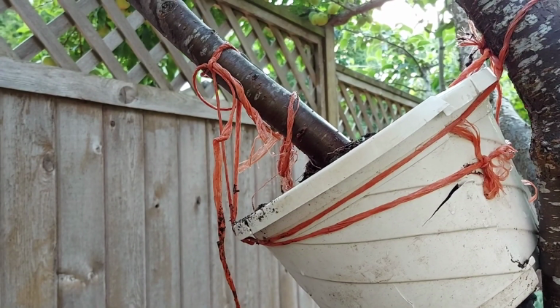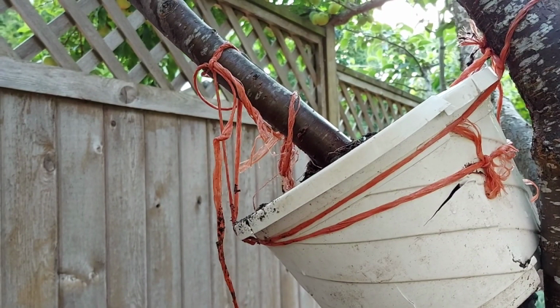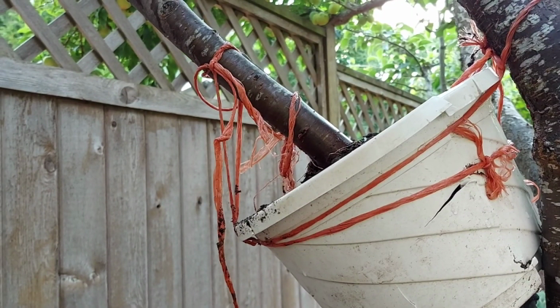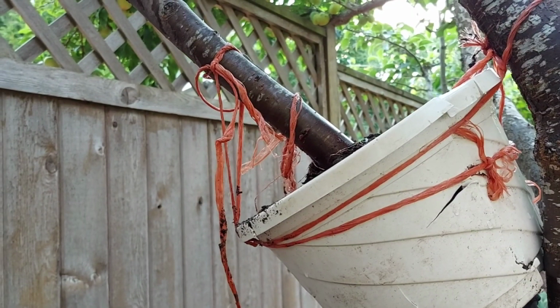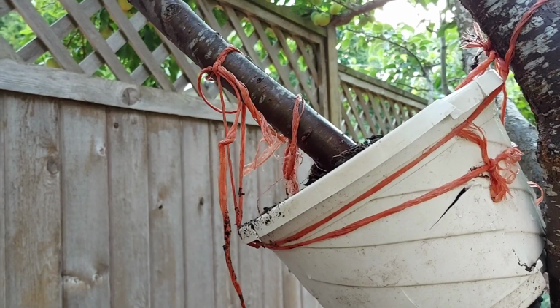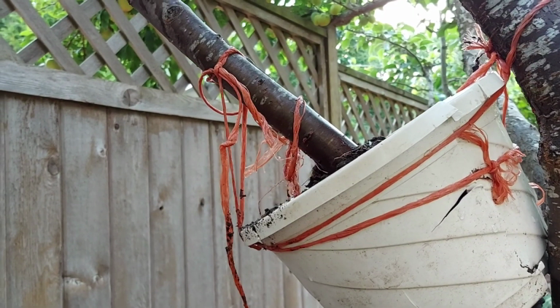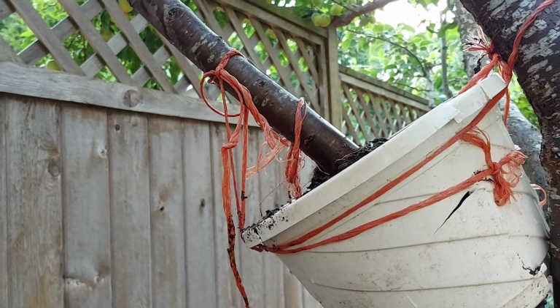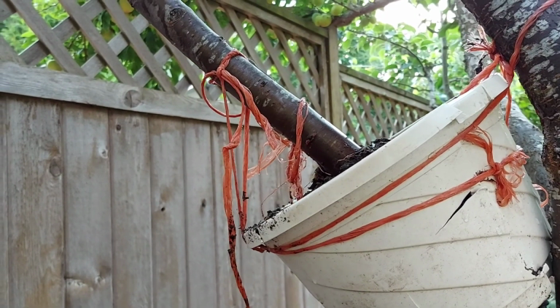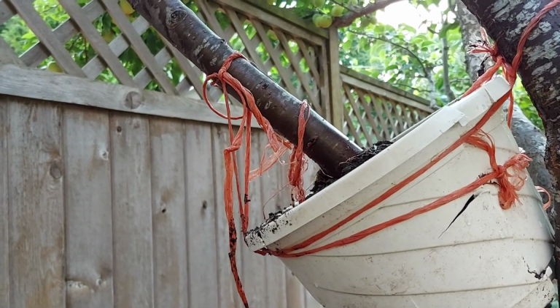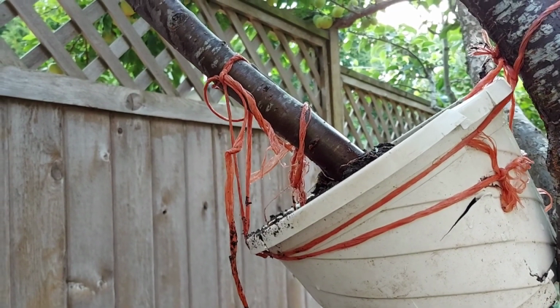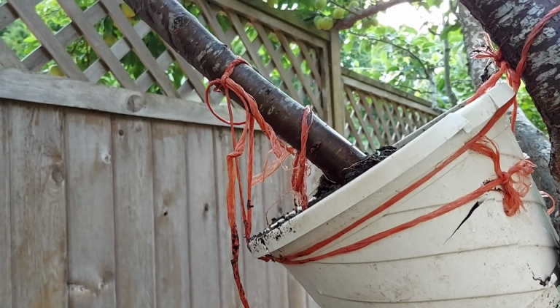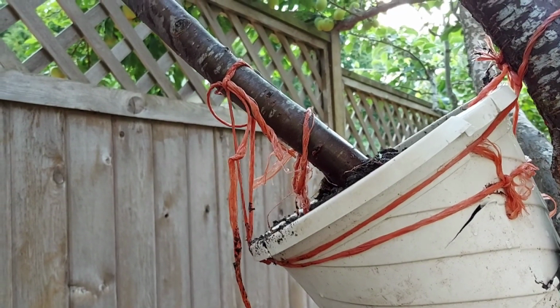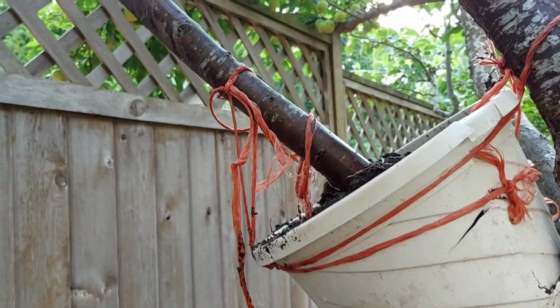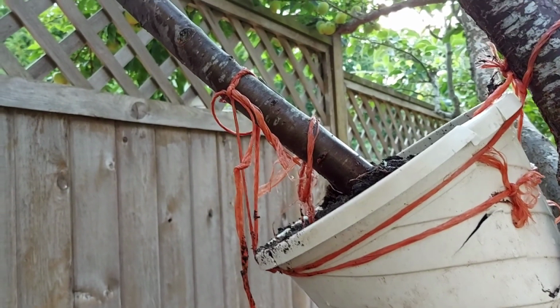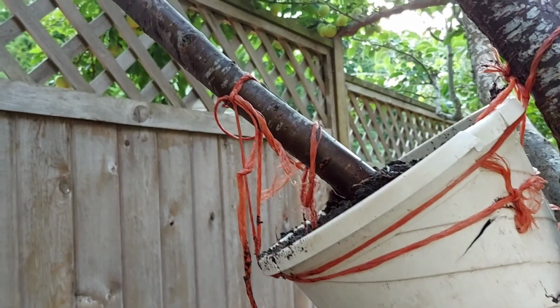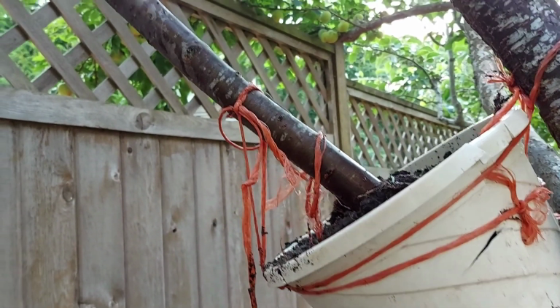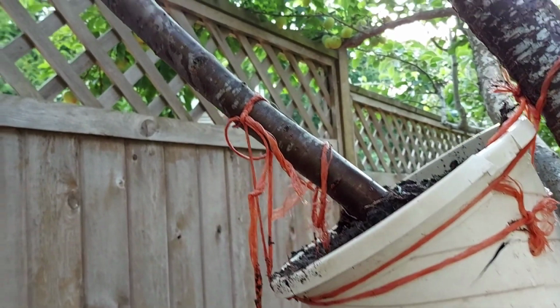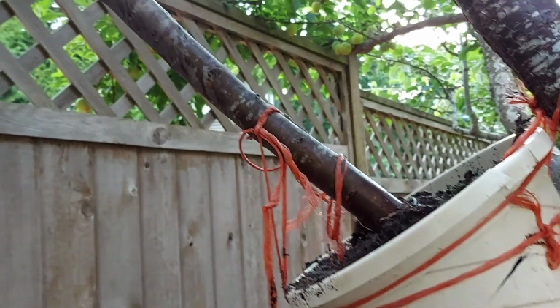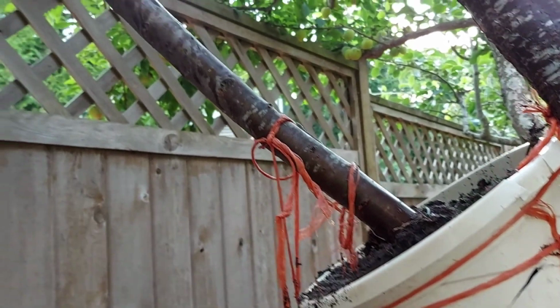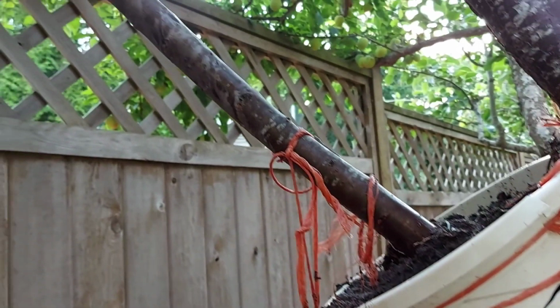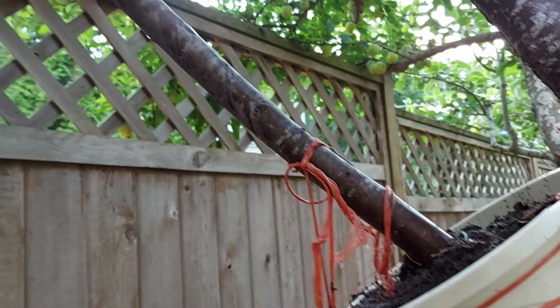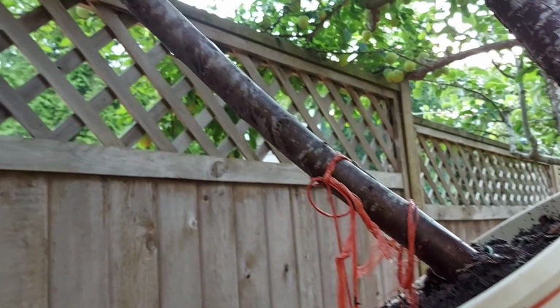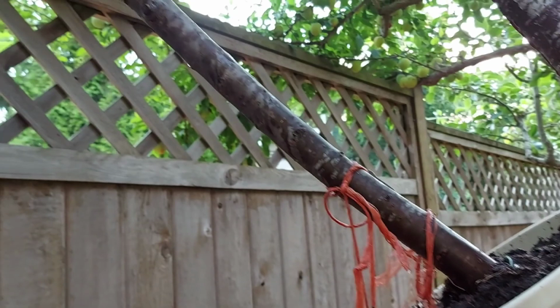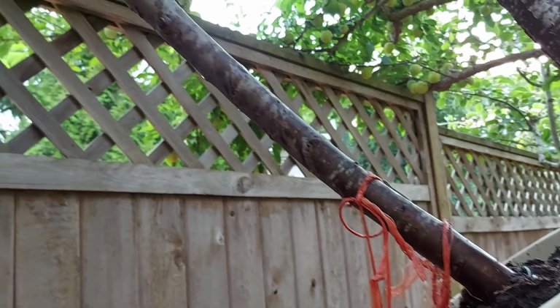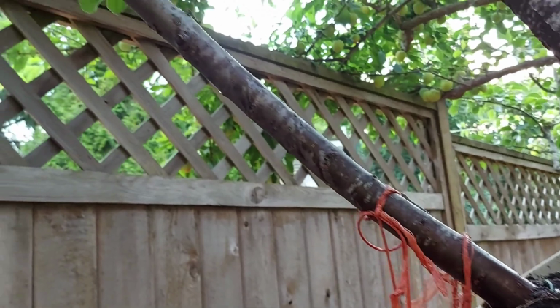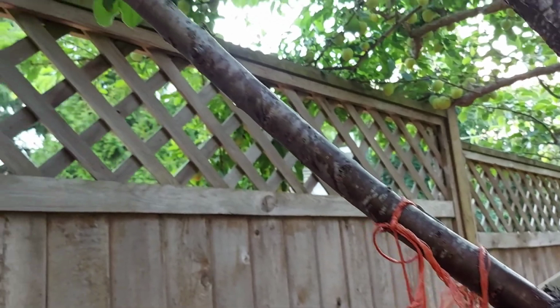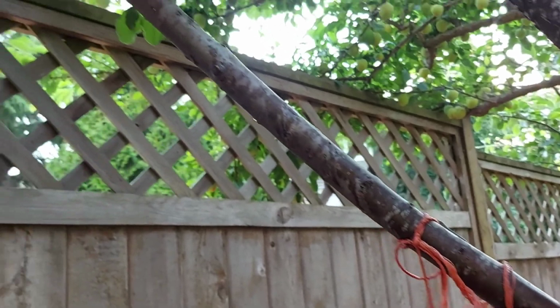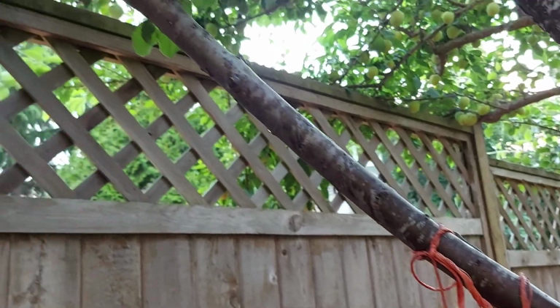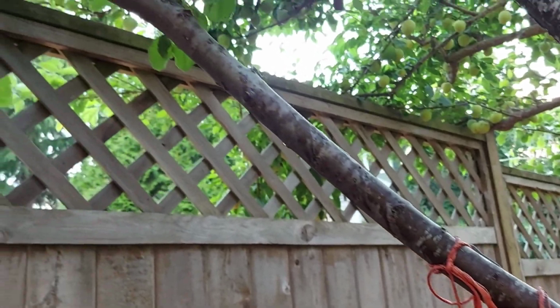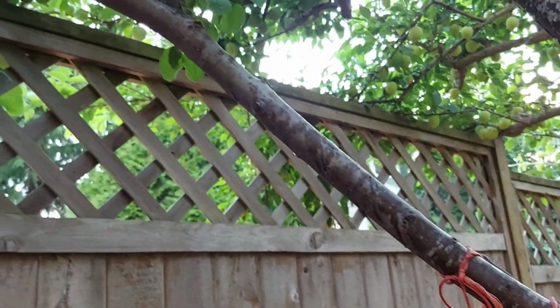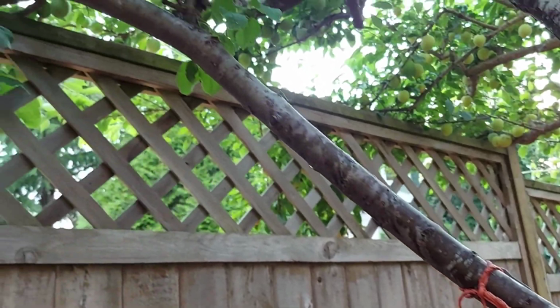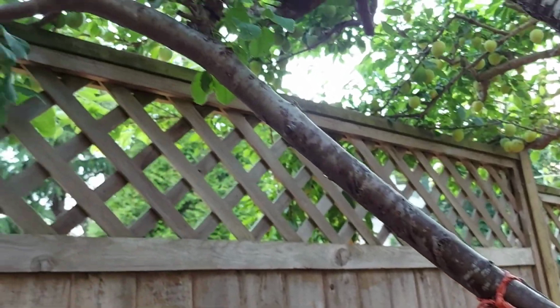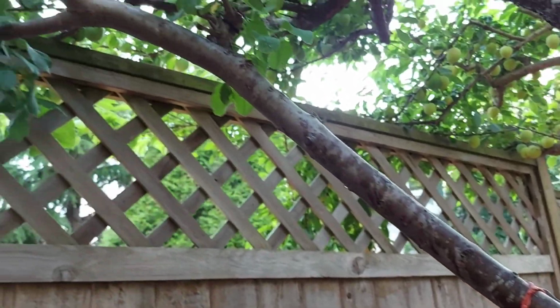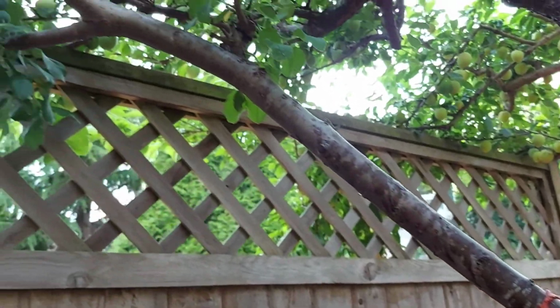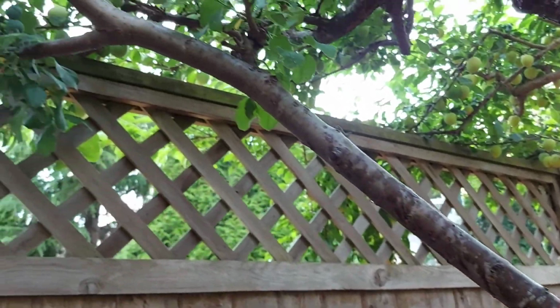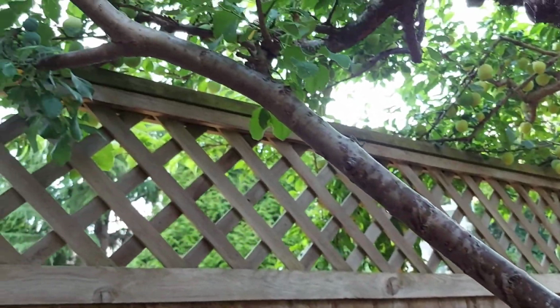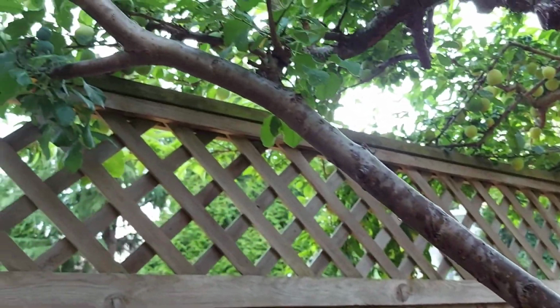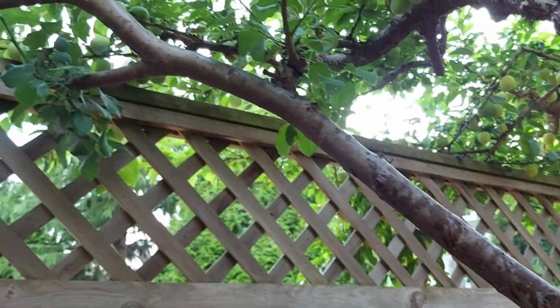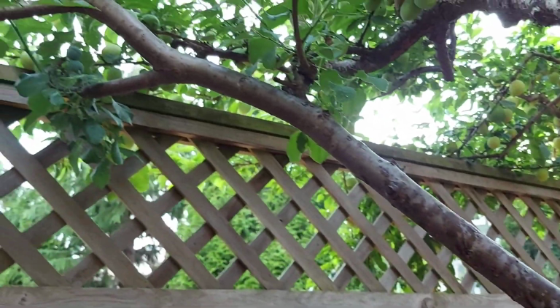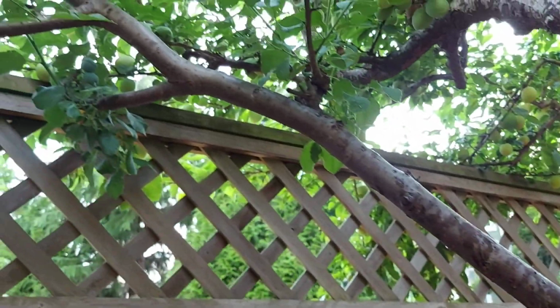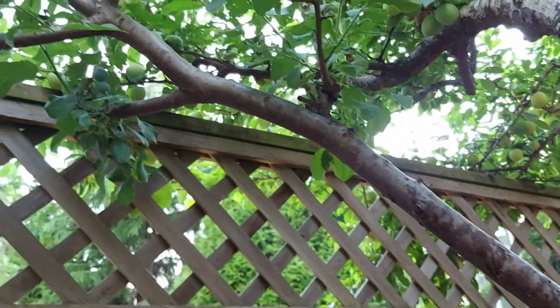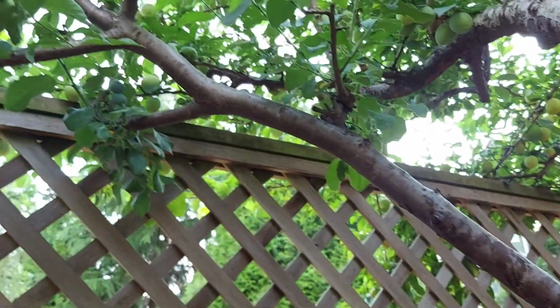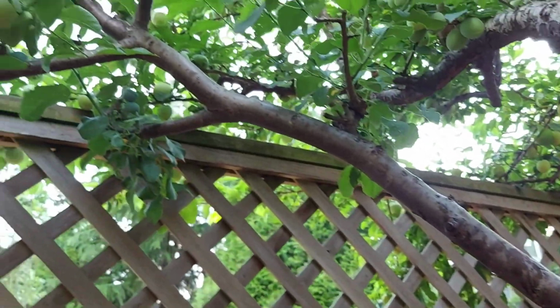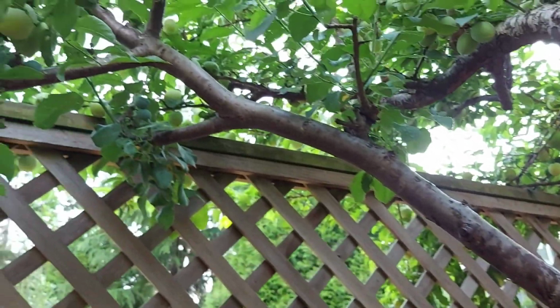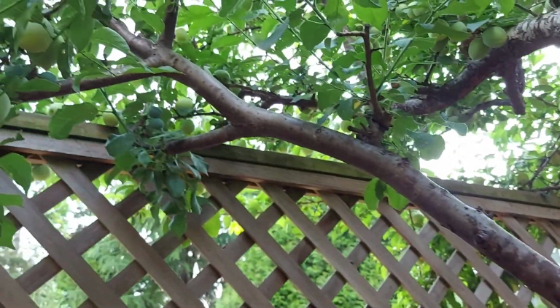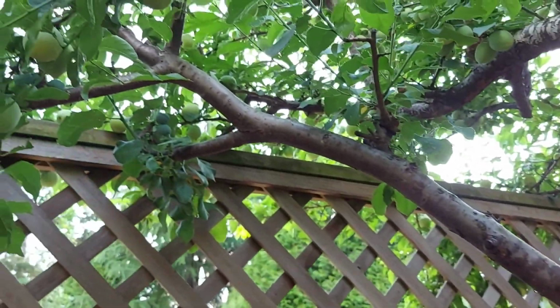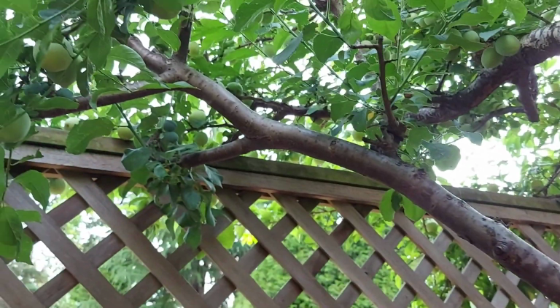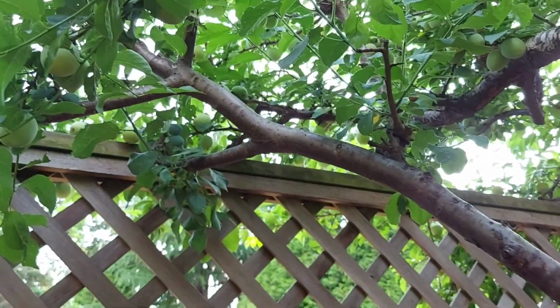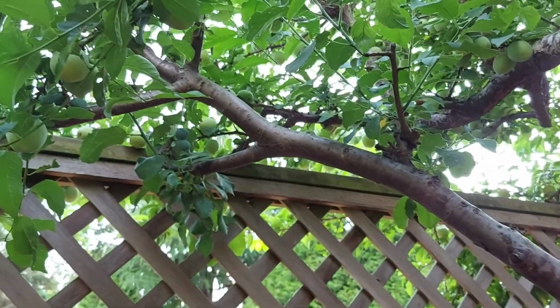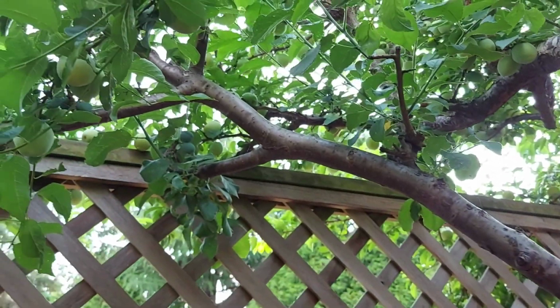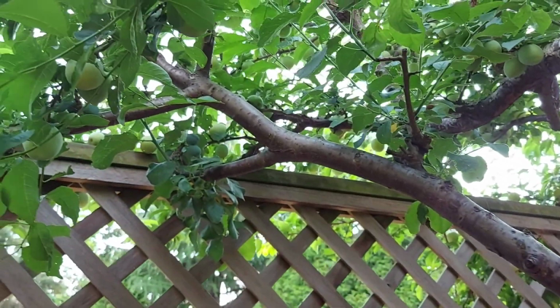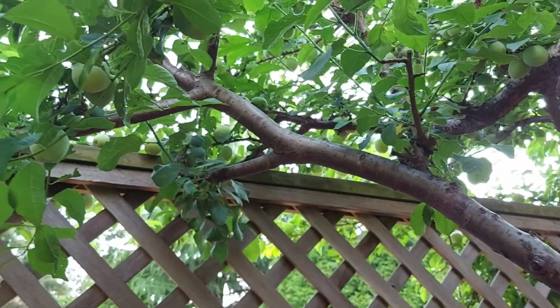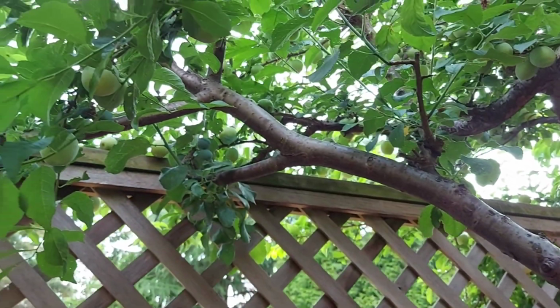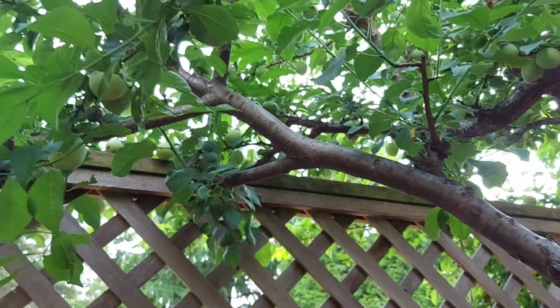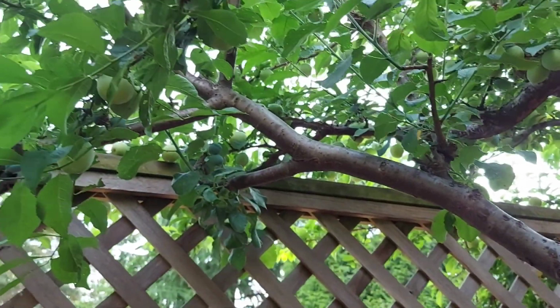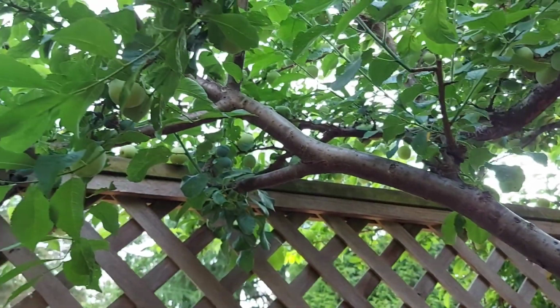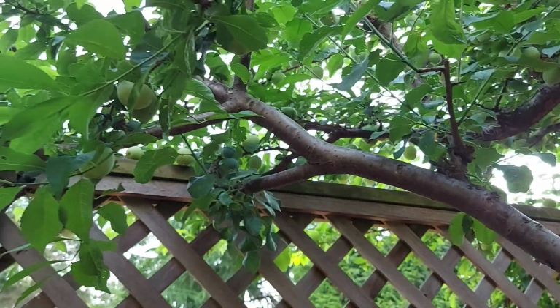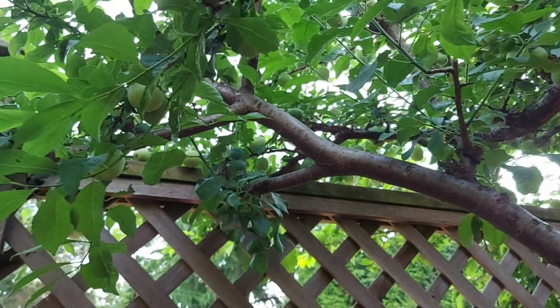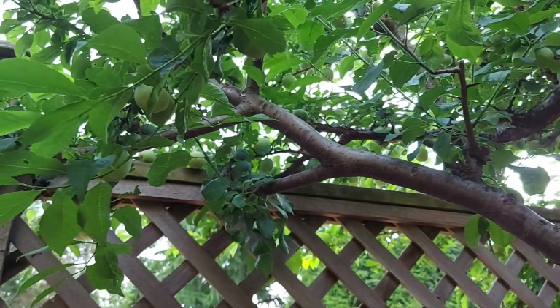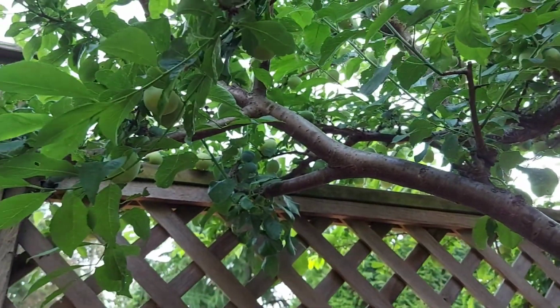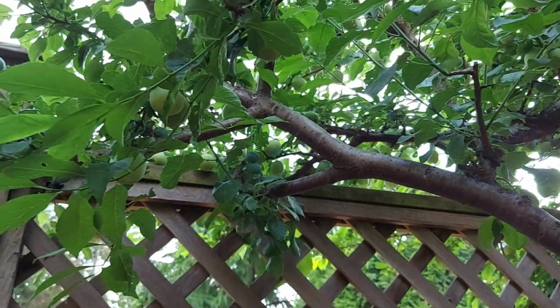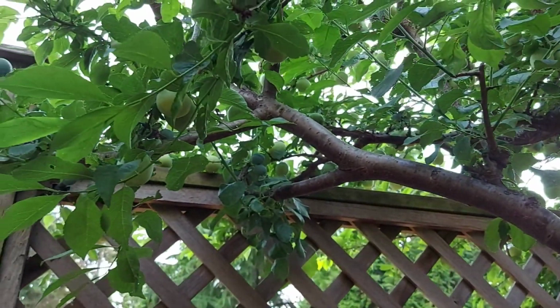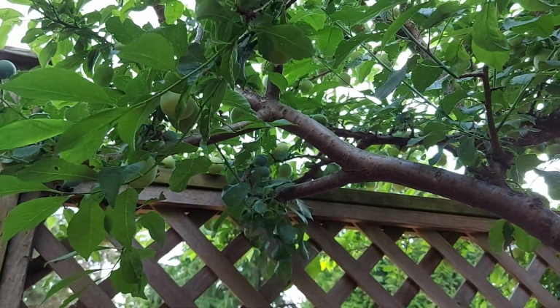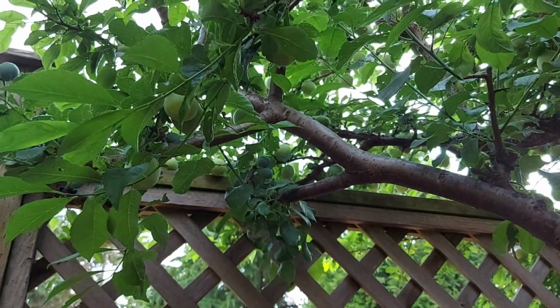Give another couple of months. This branch — the broken branch — will need a bigger pot.